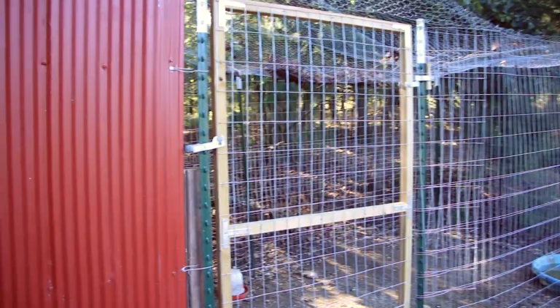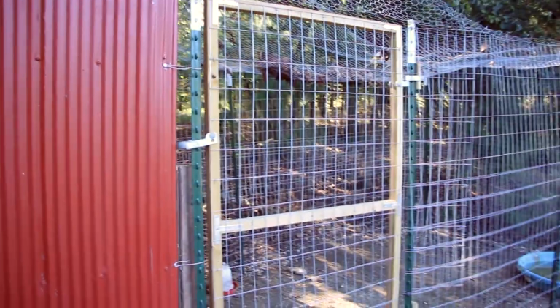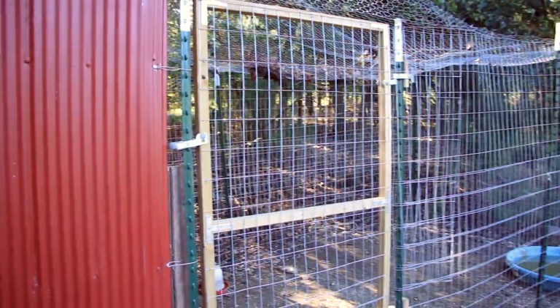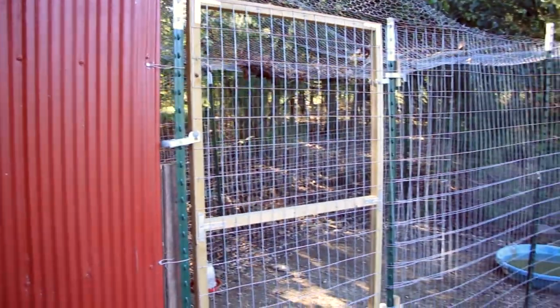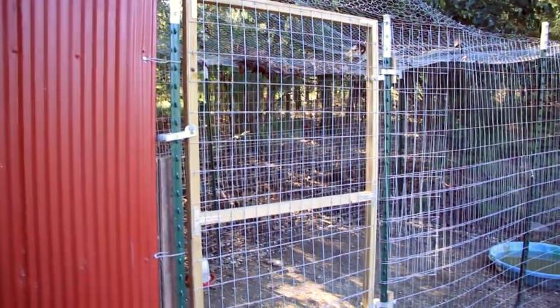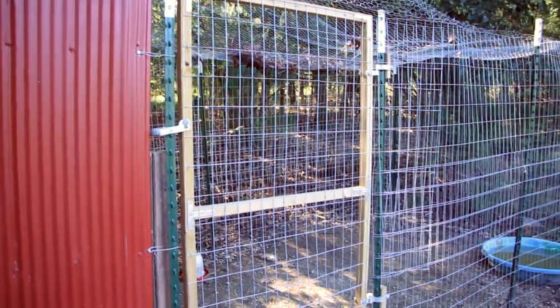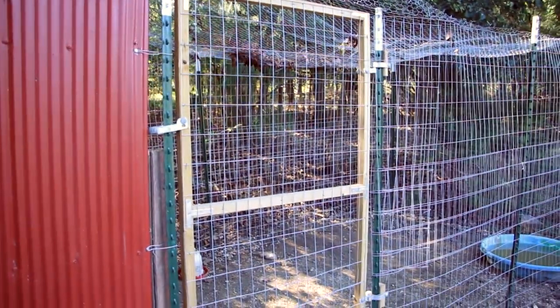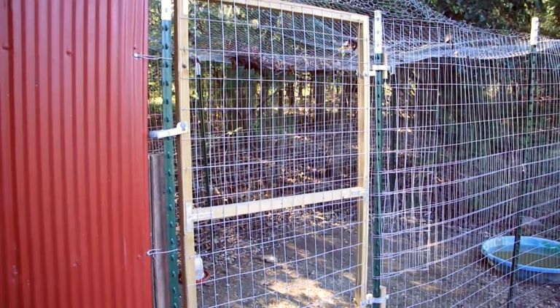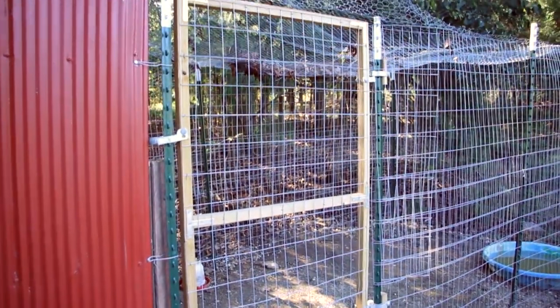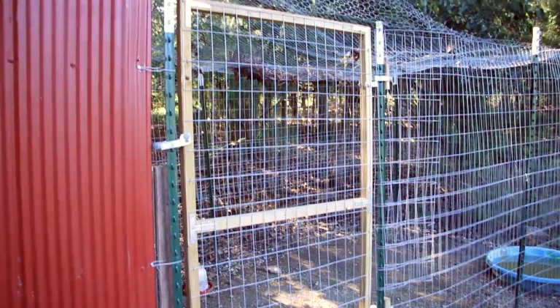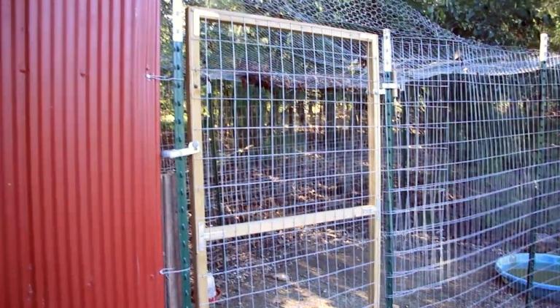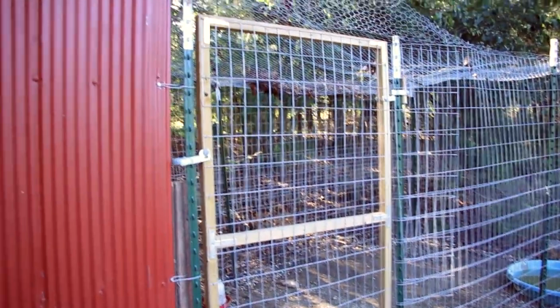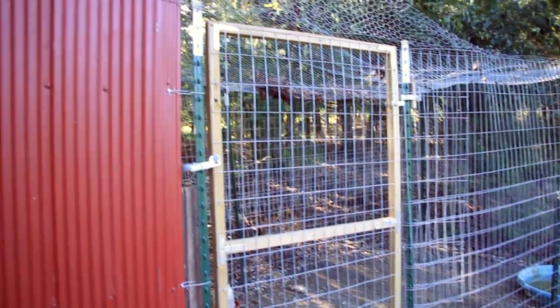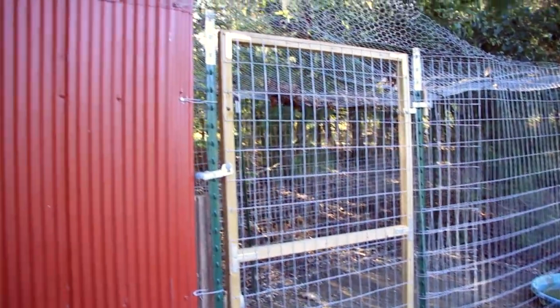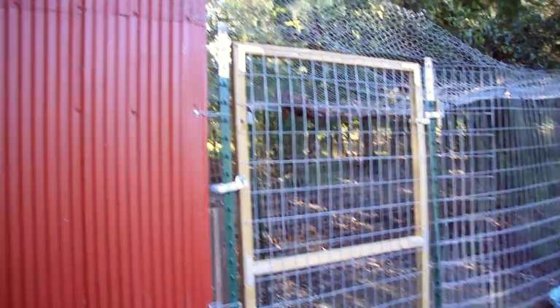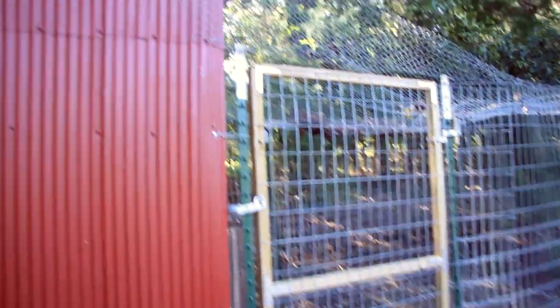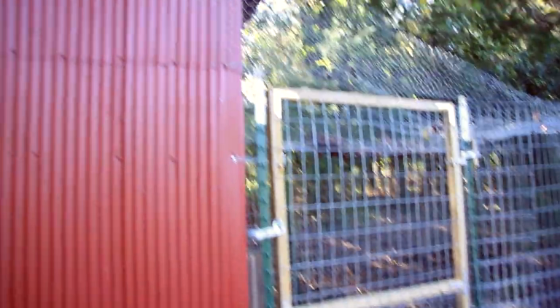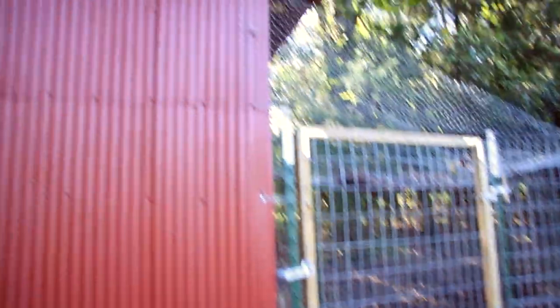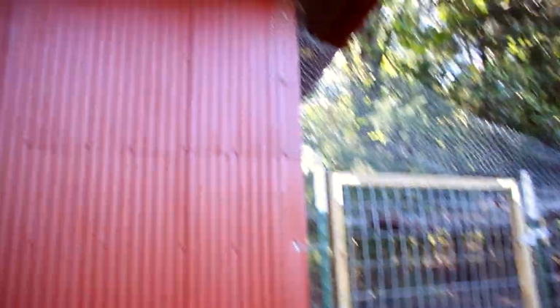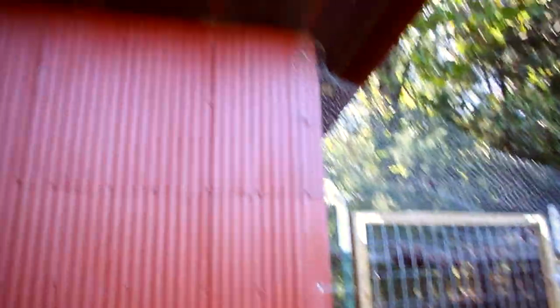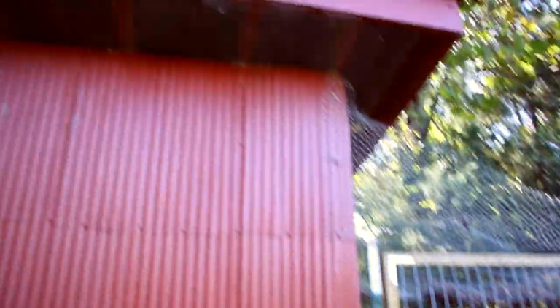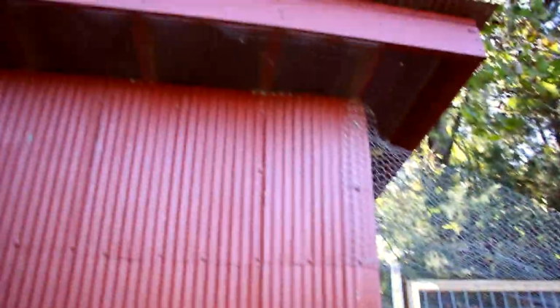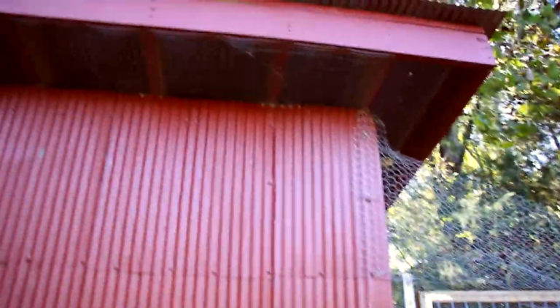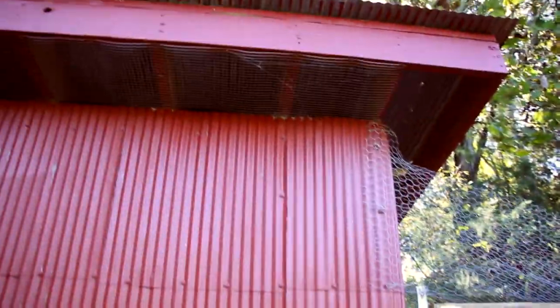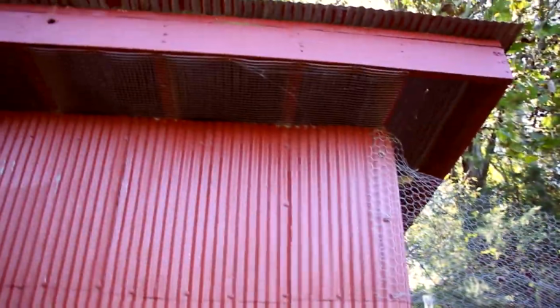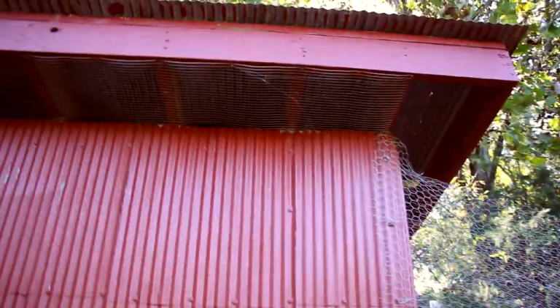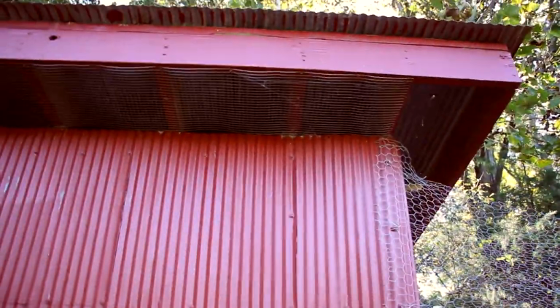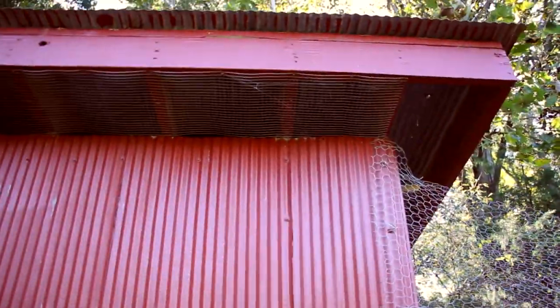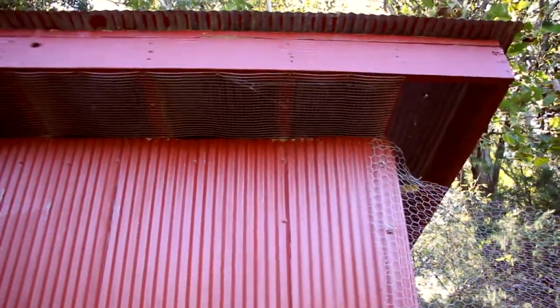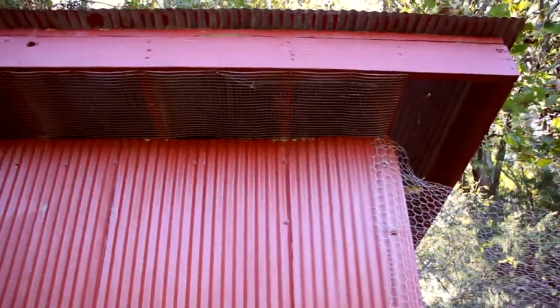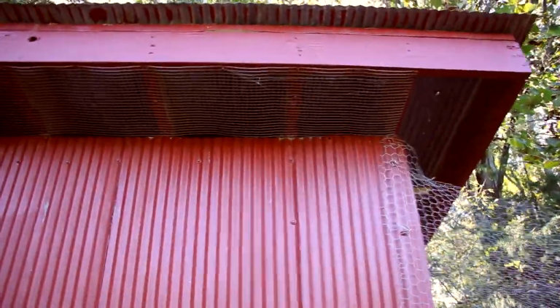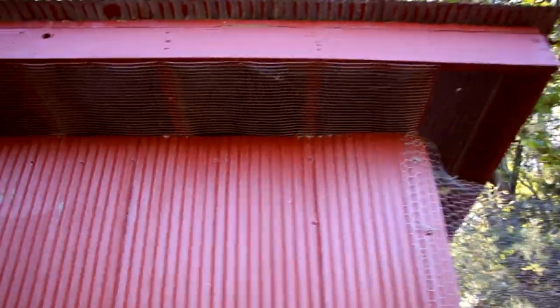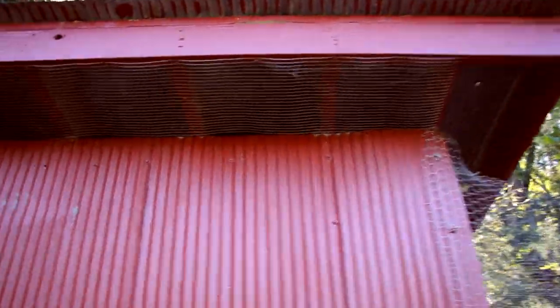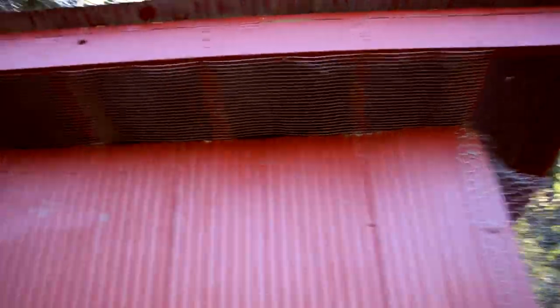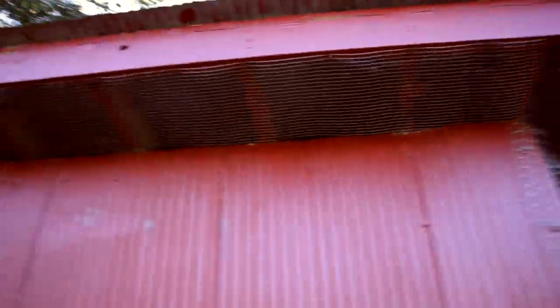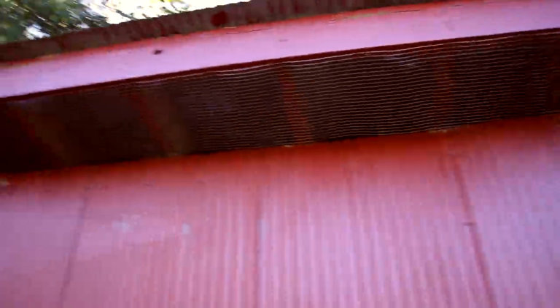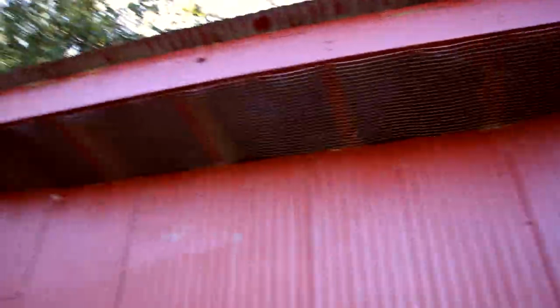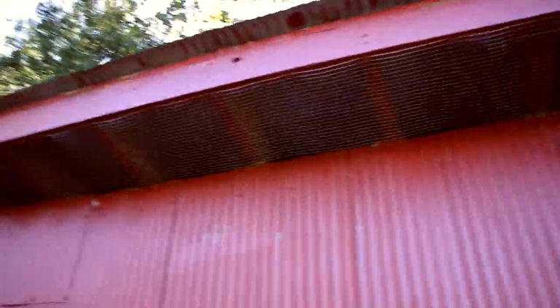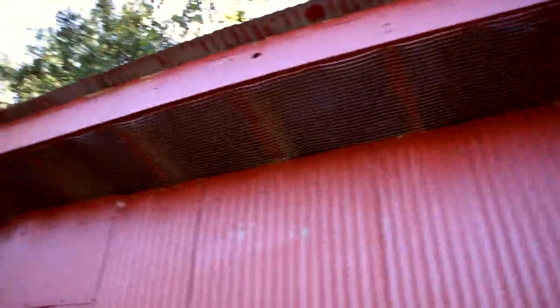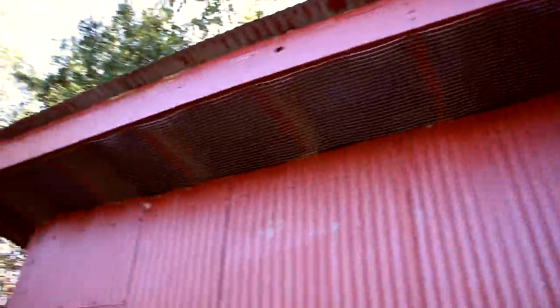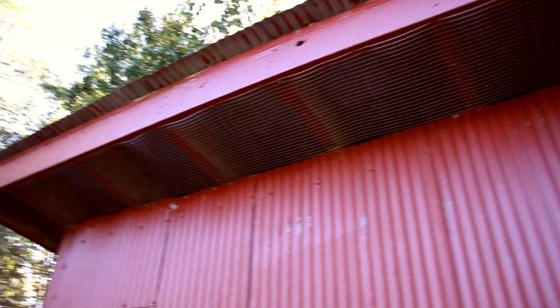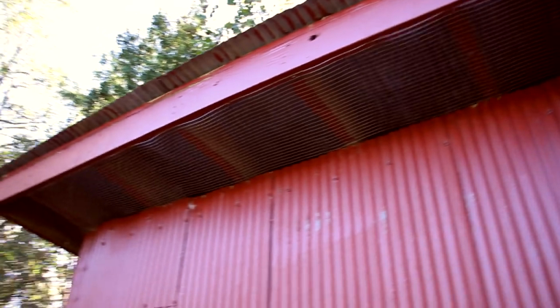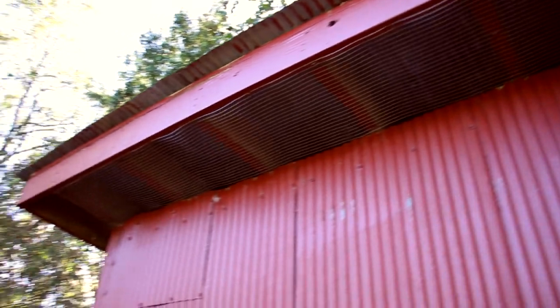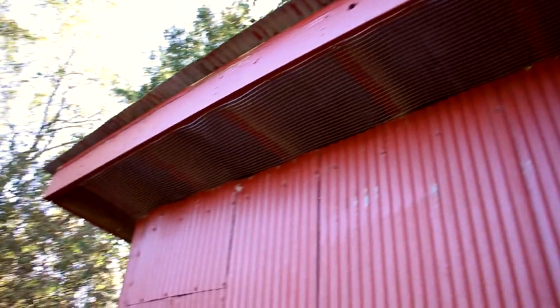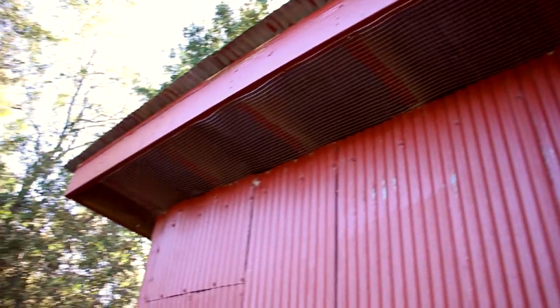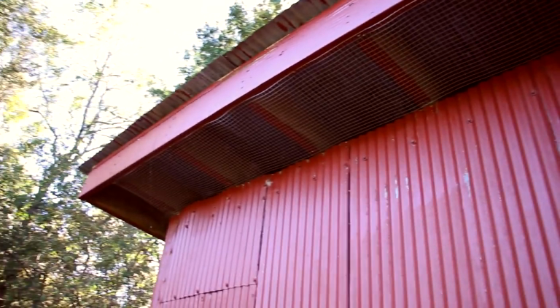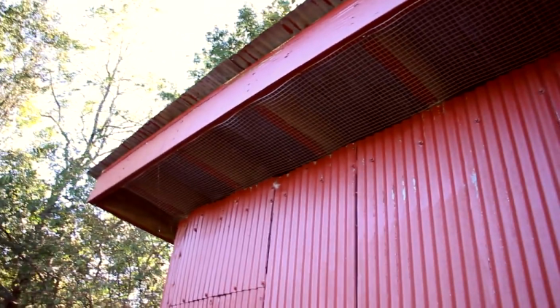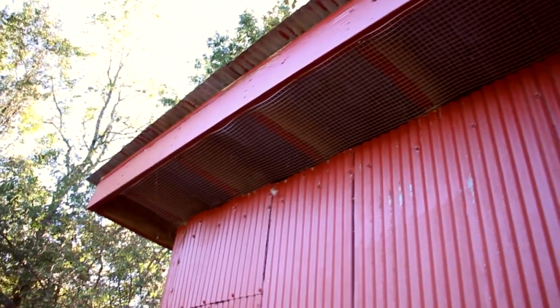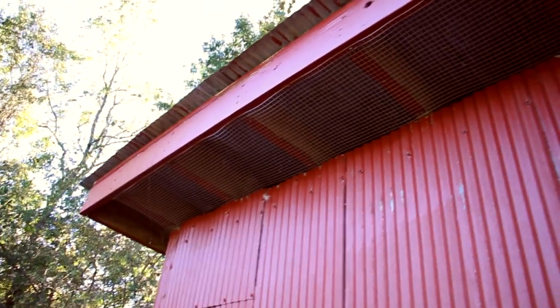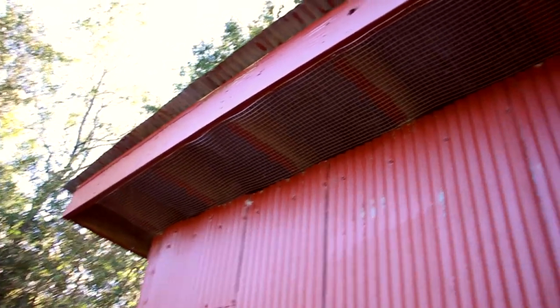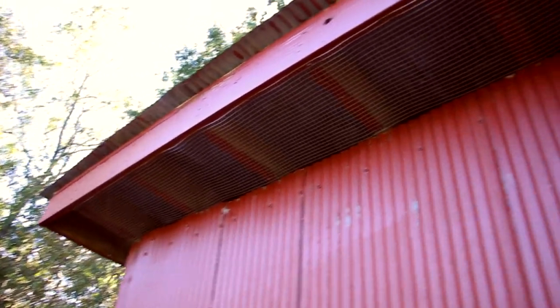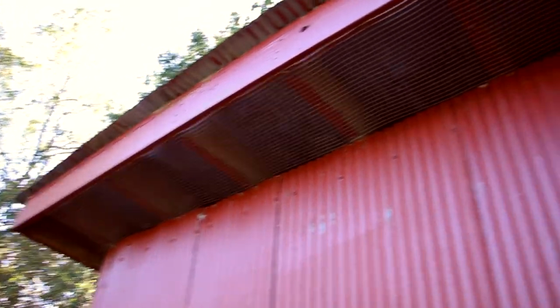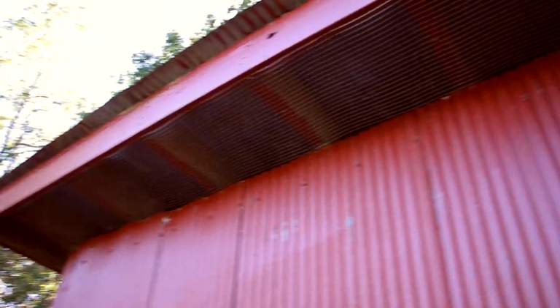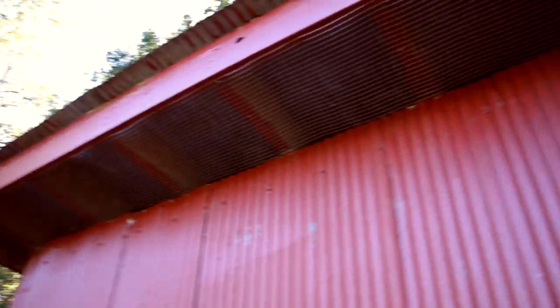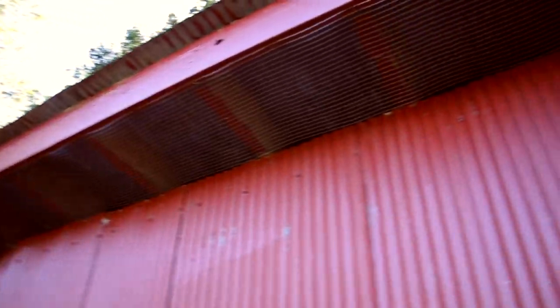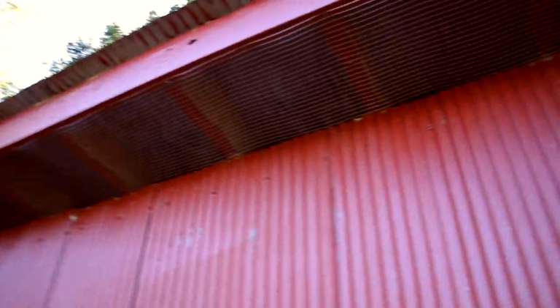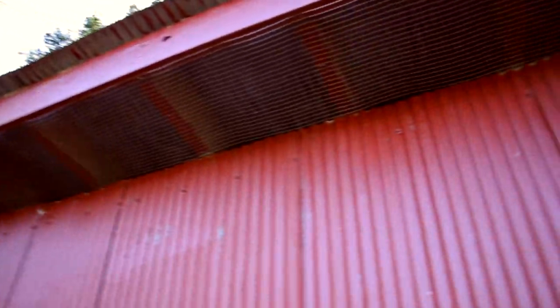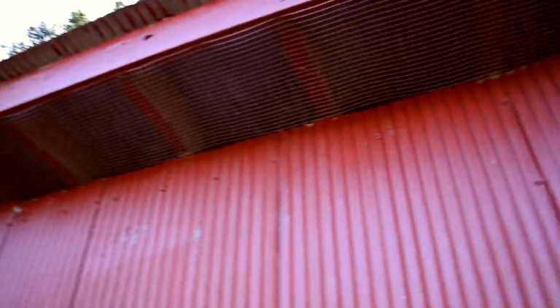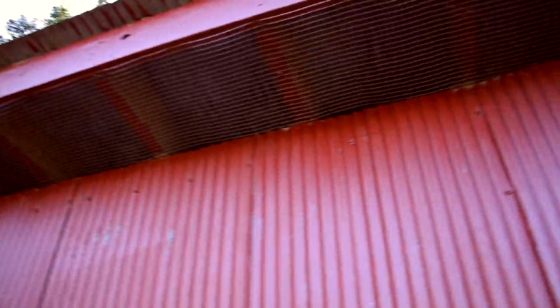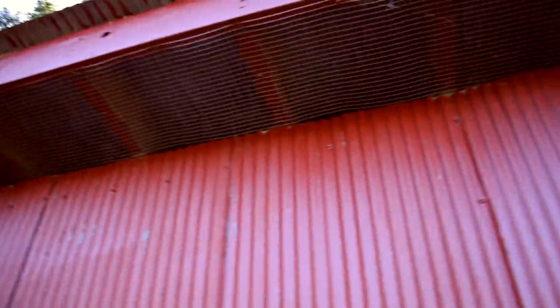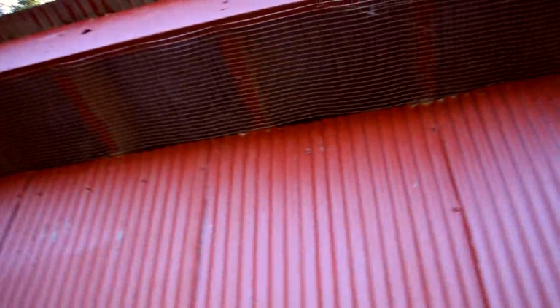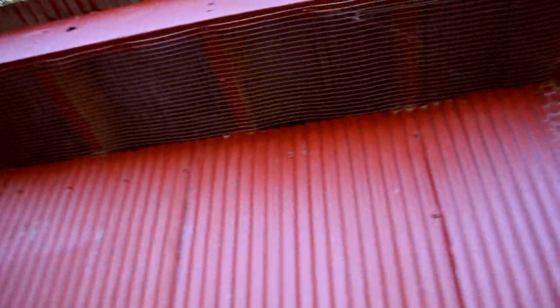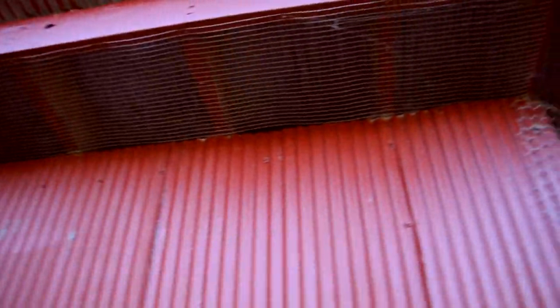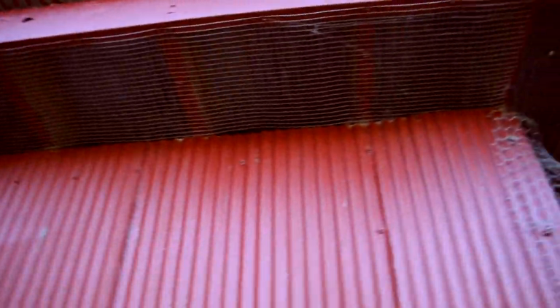One other thing we've done to the coop since finishing the time-lapse was put wire mesh pieces below the roof, which helps keep predators out.